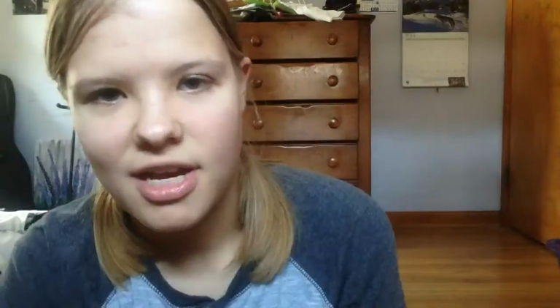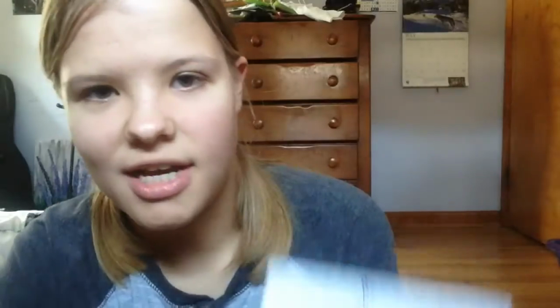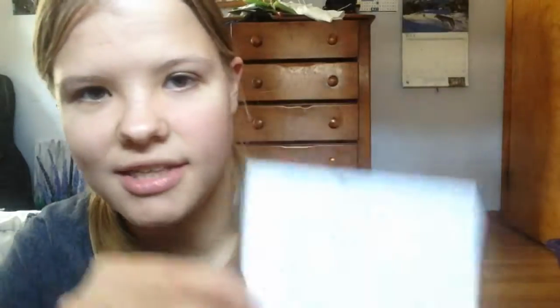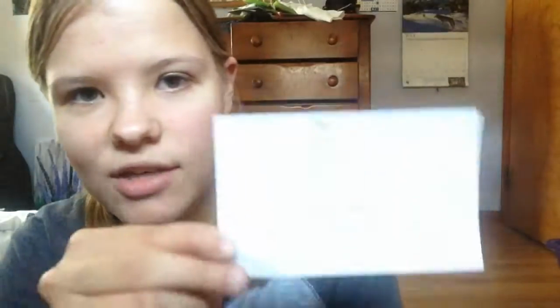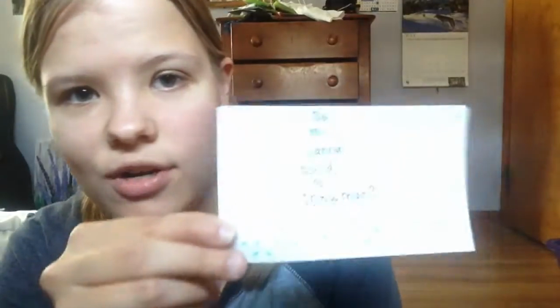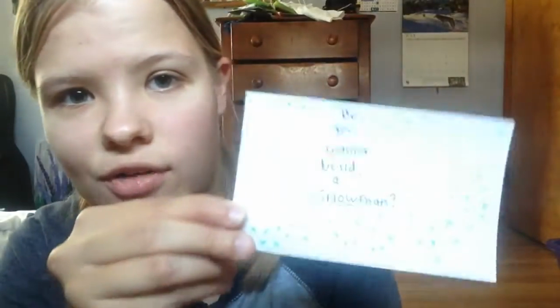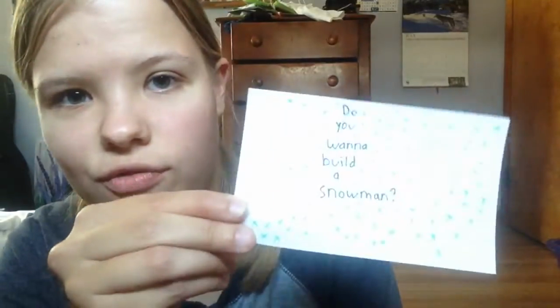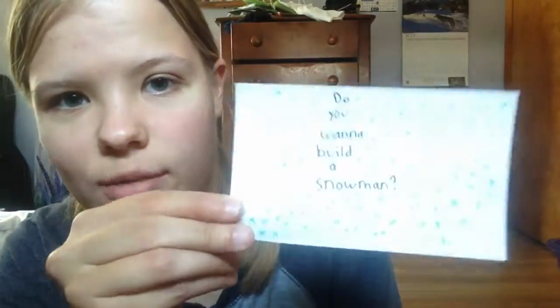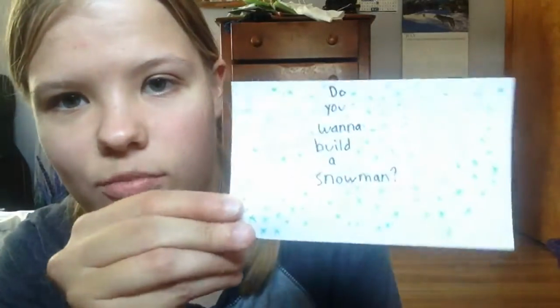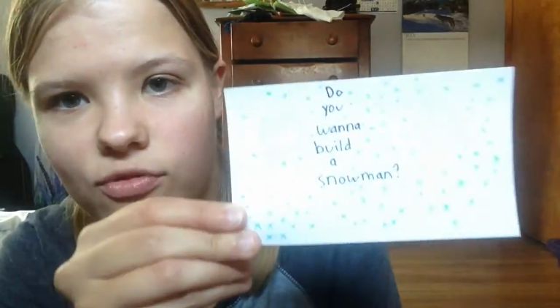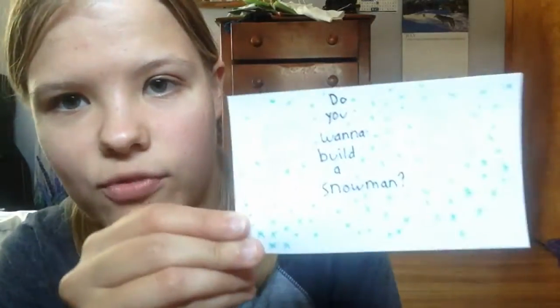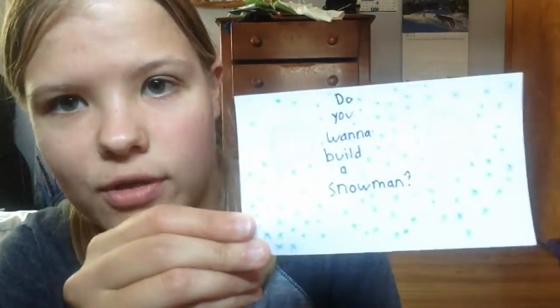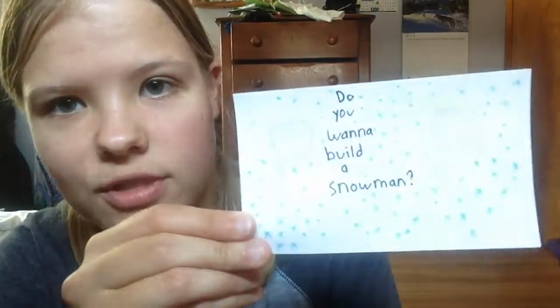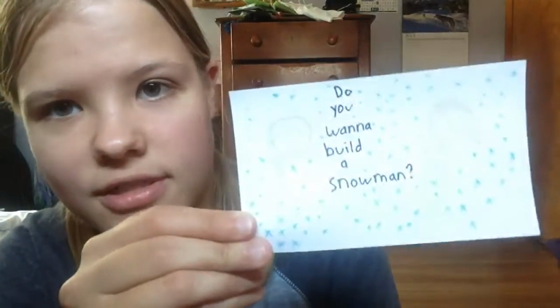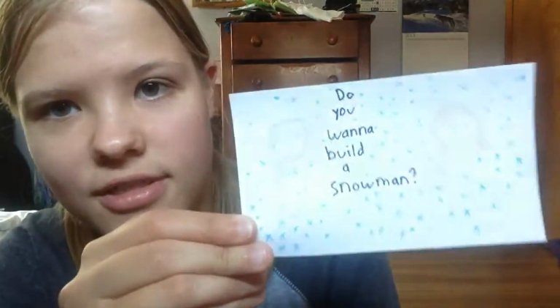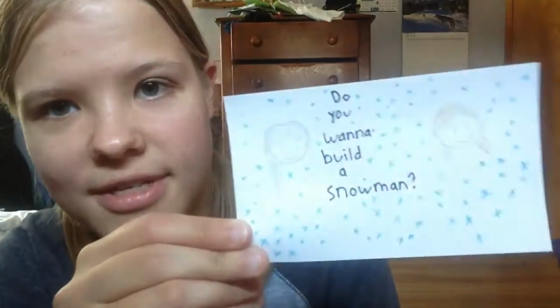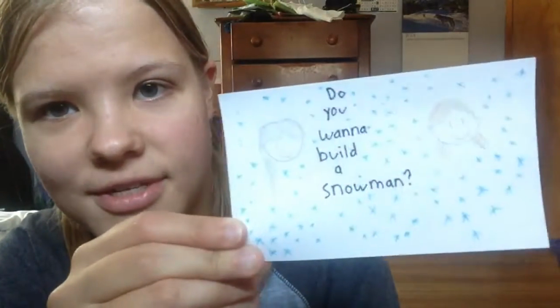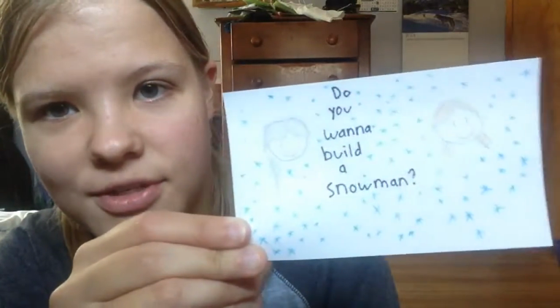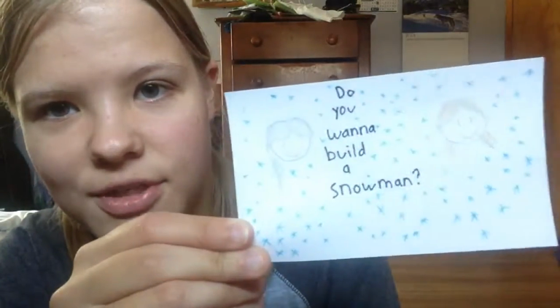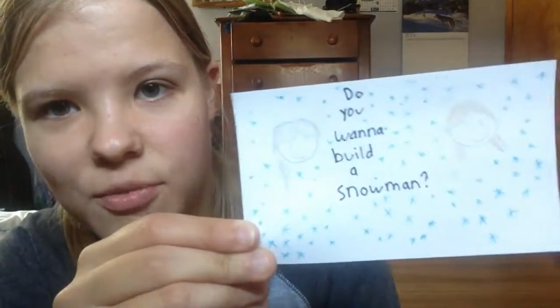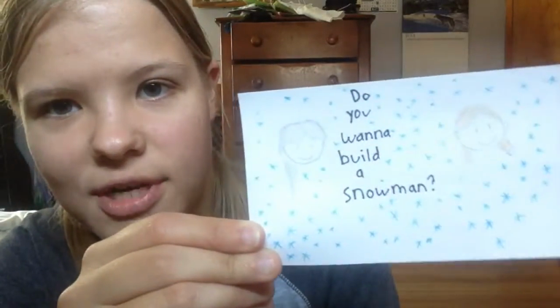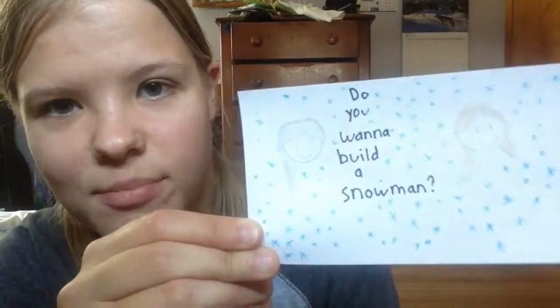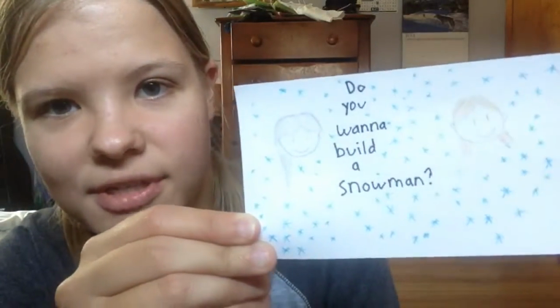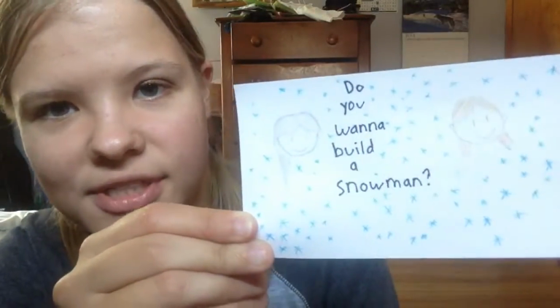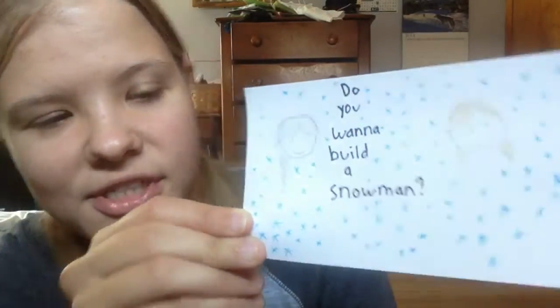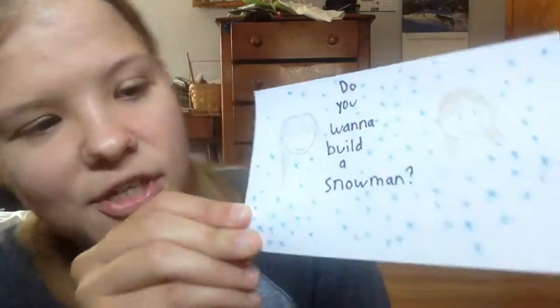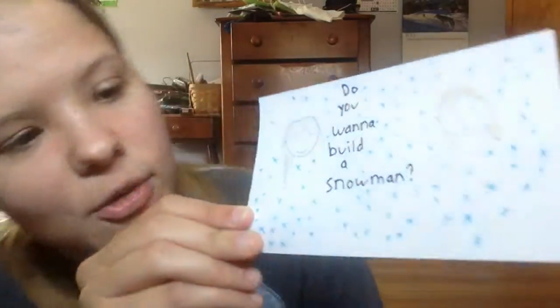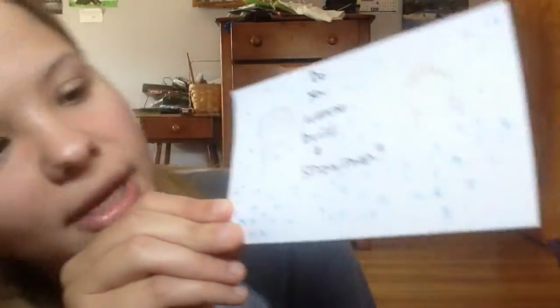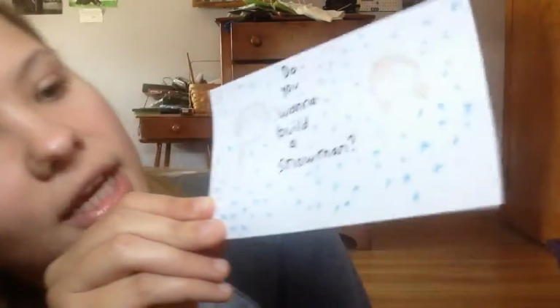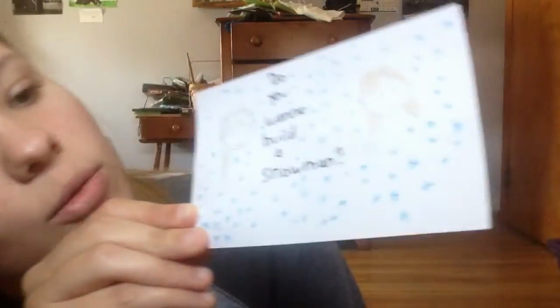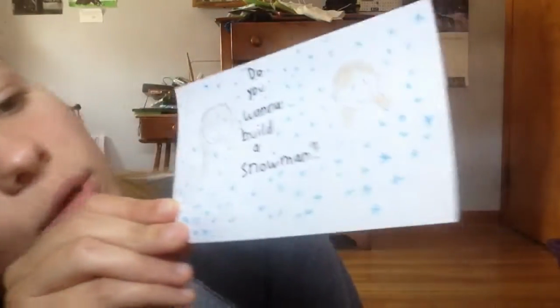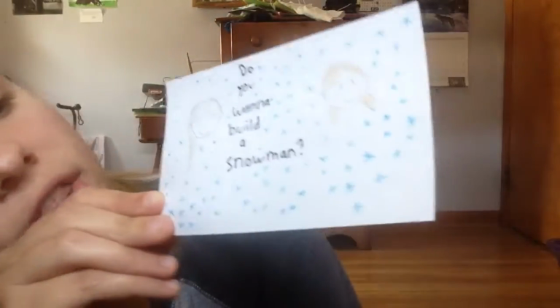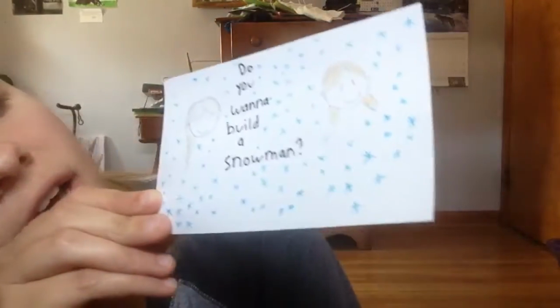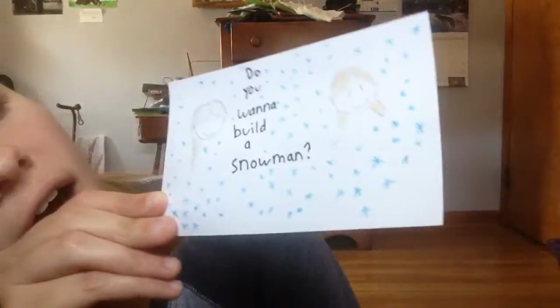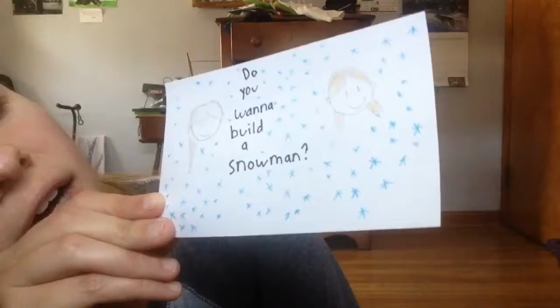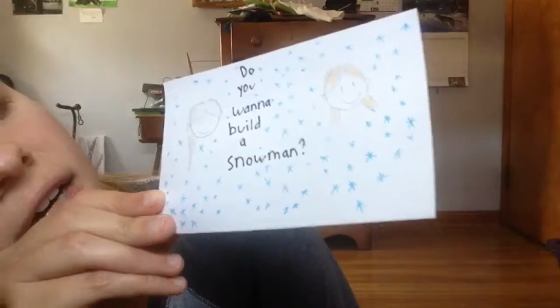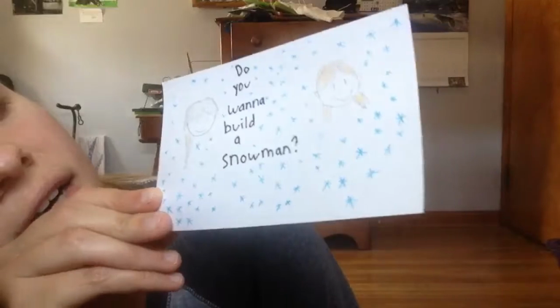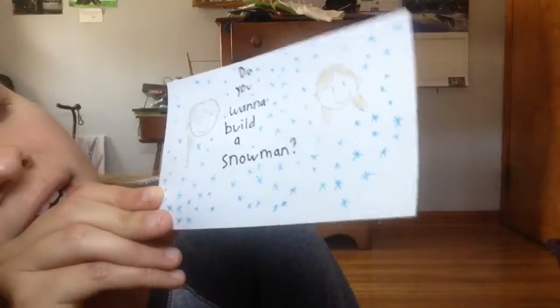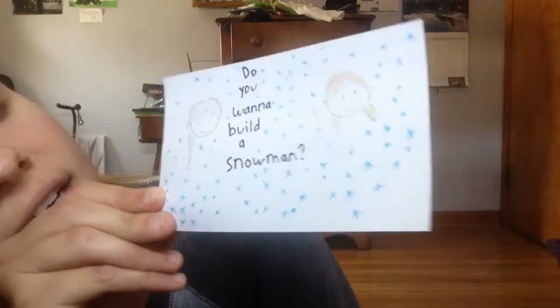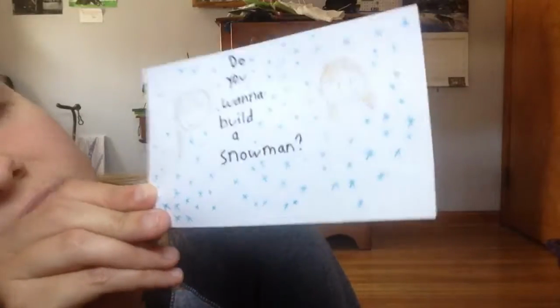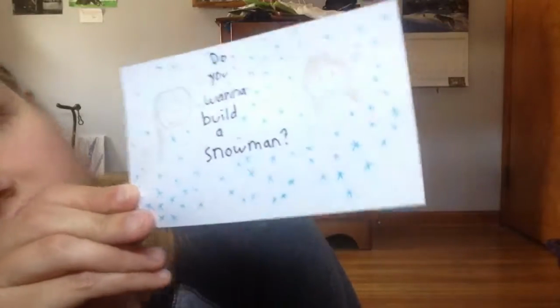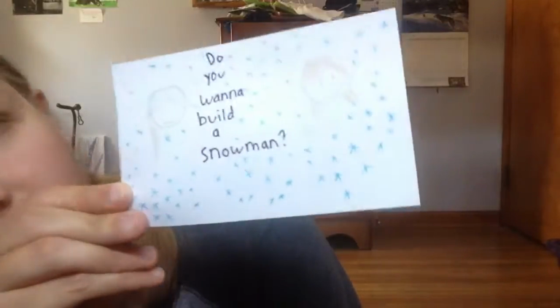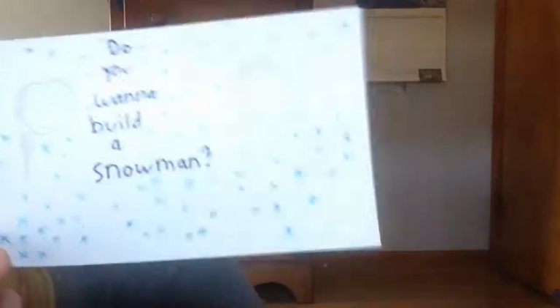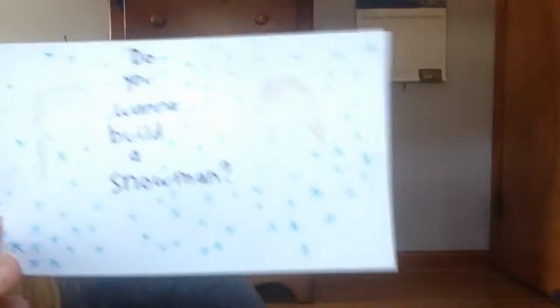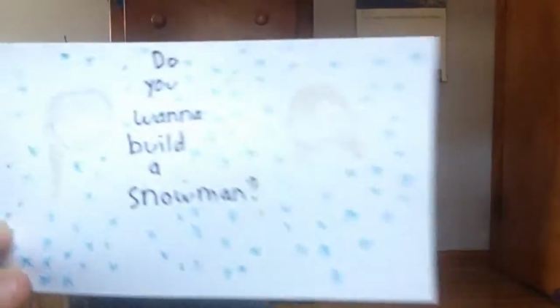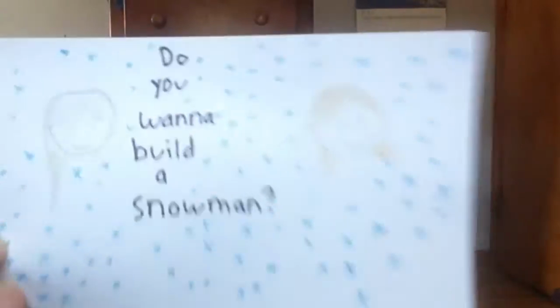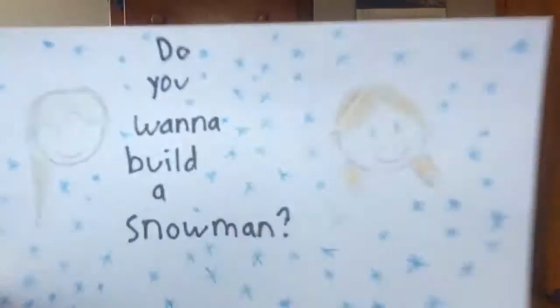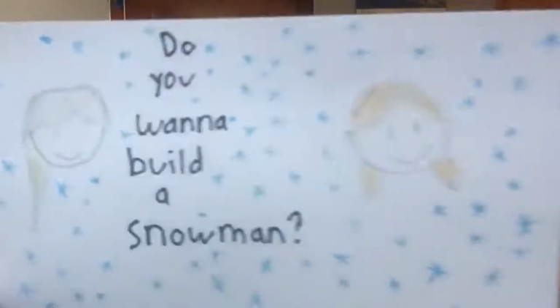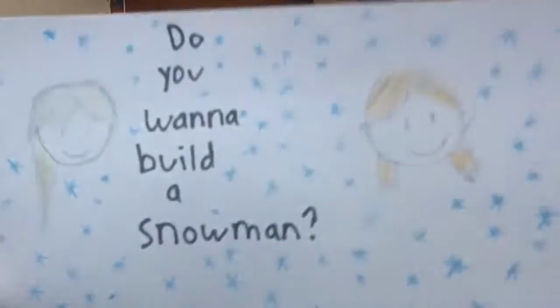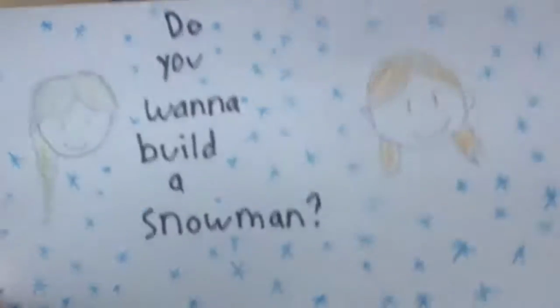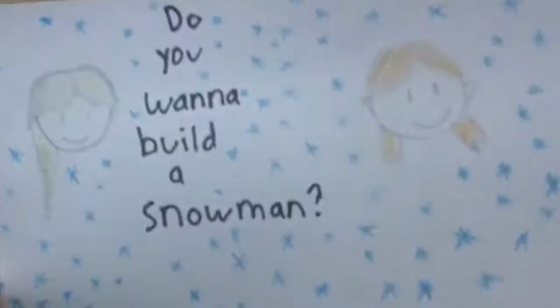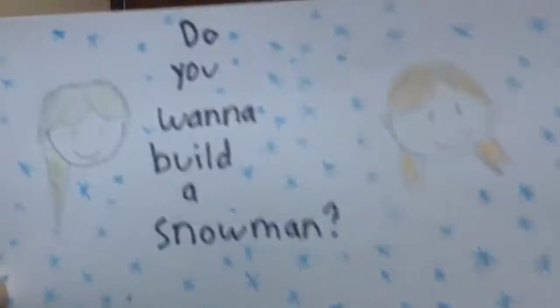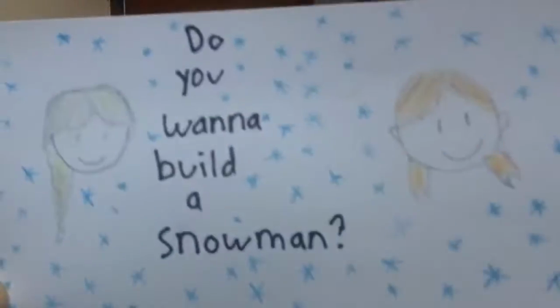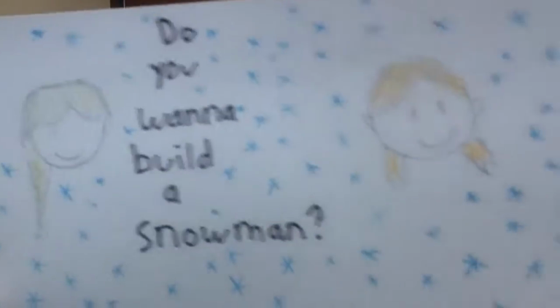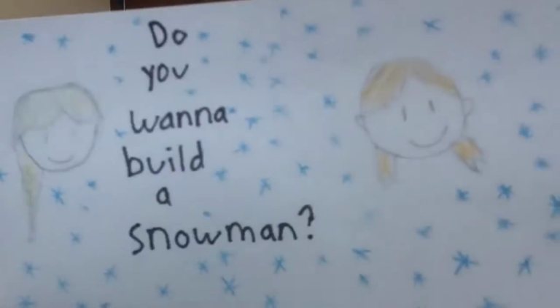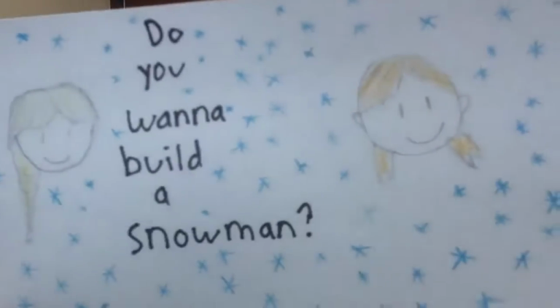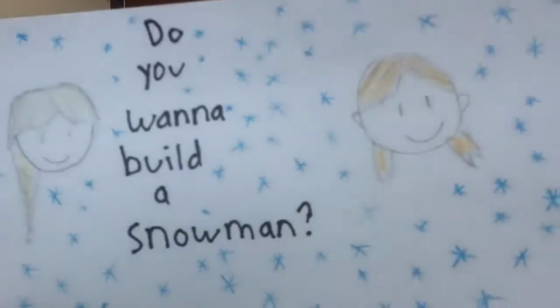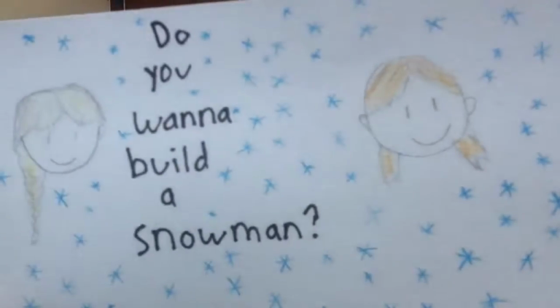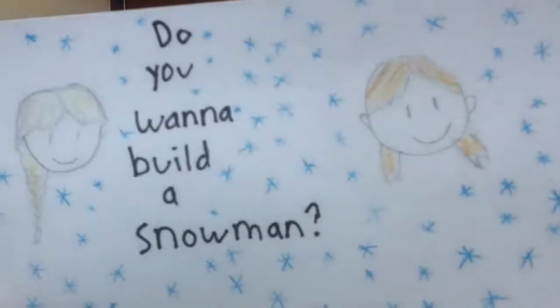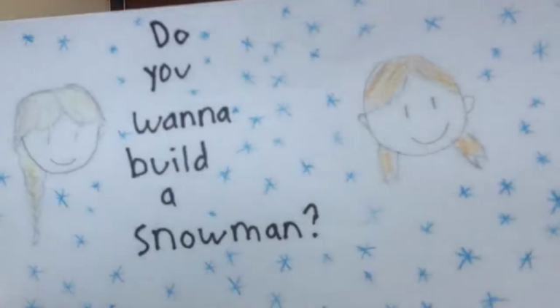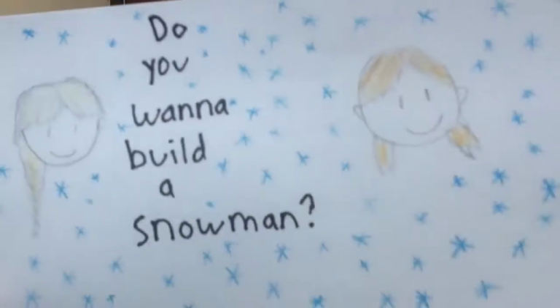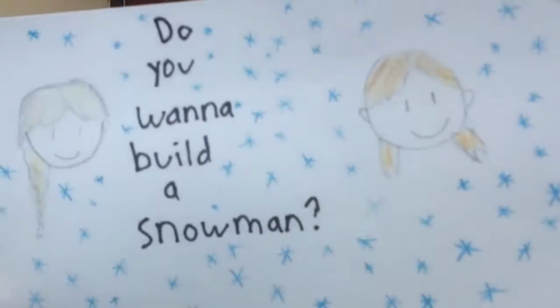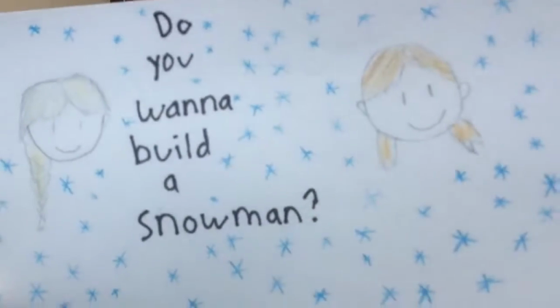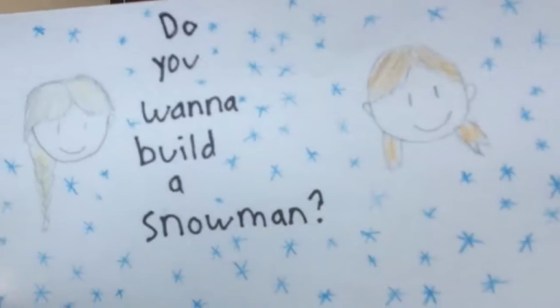A lyric from Frozen: 'Do you want to build a snowman?' with Anna and Elsa as cute little cartoon characters.